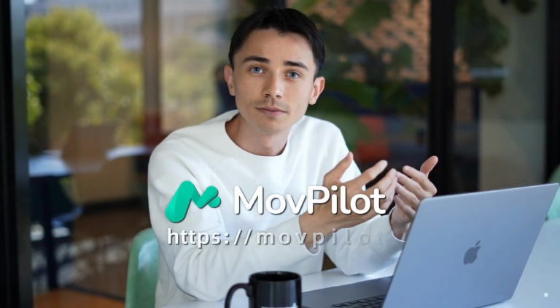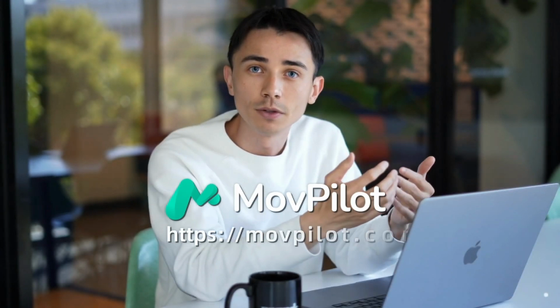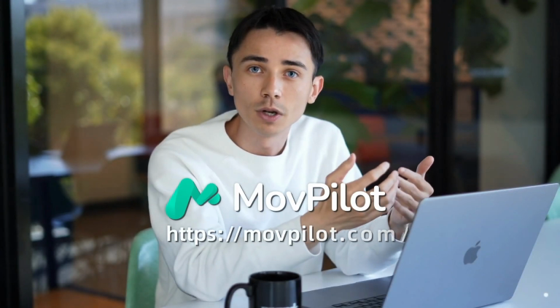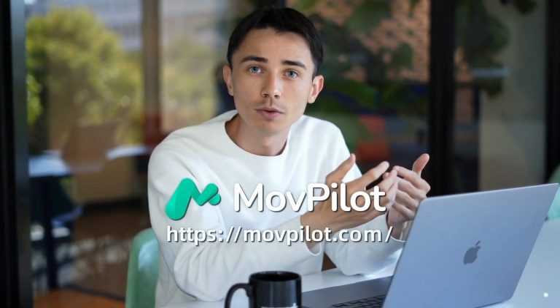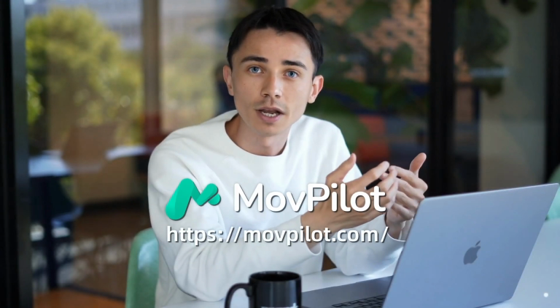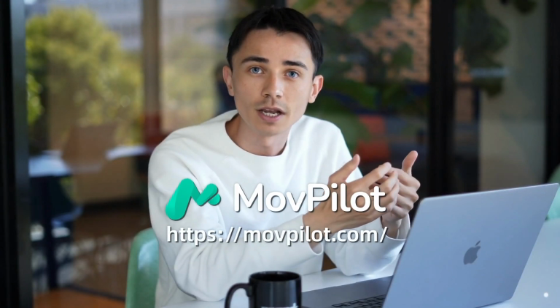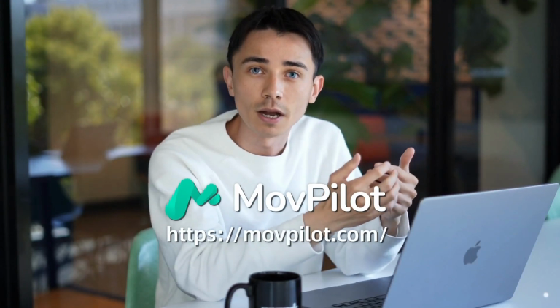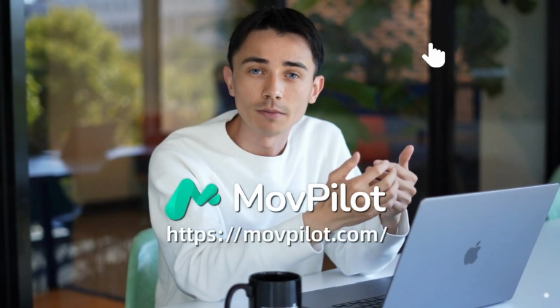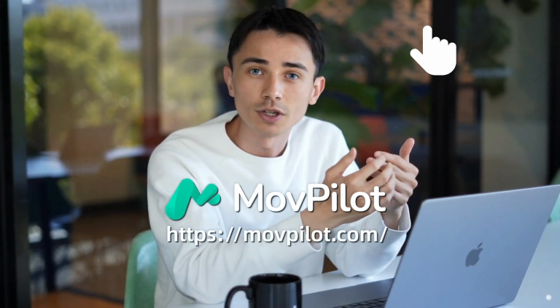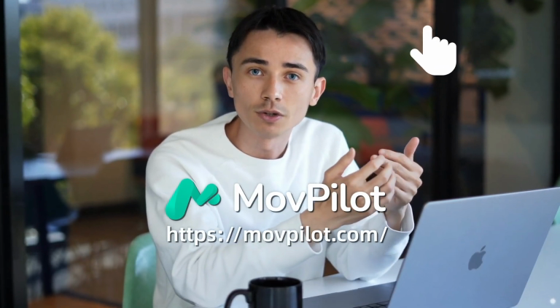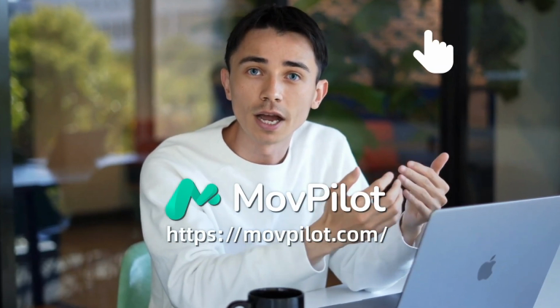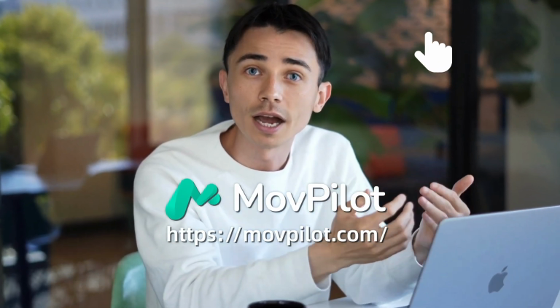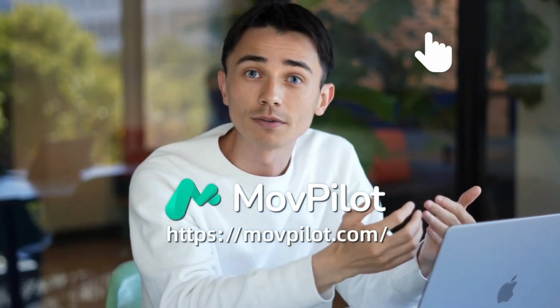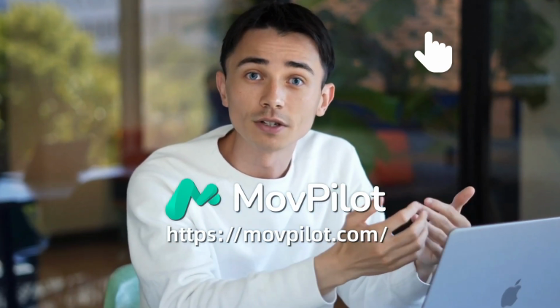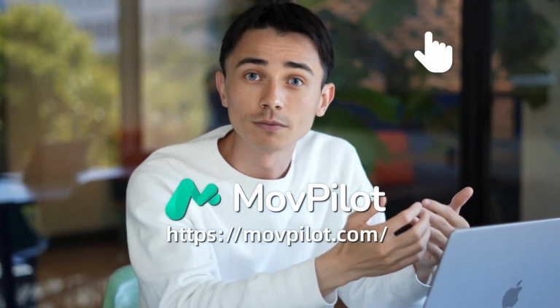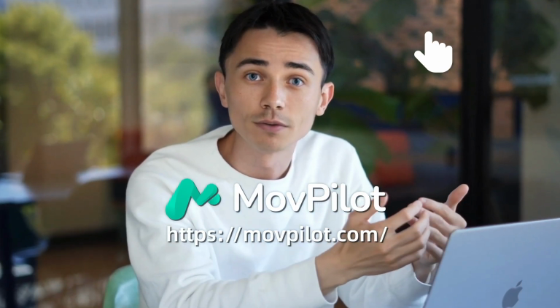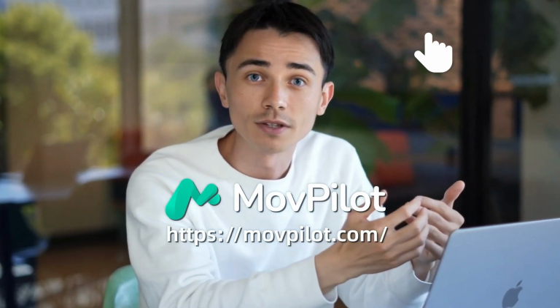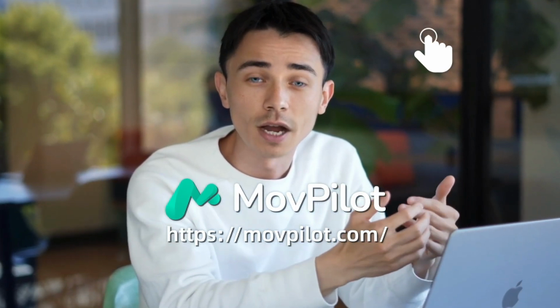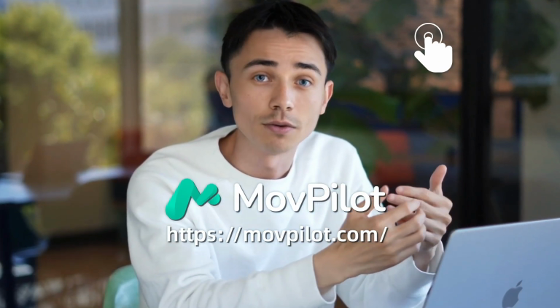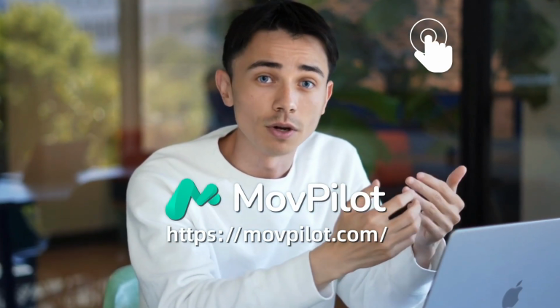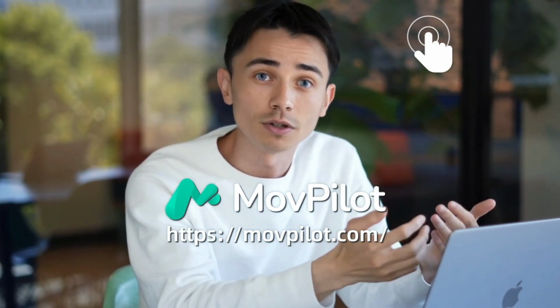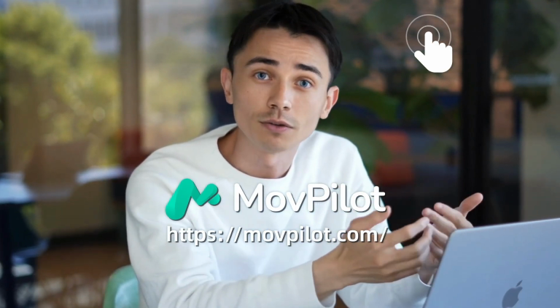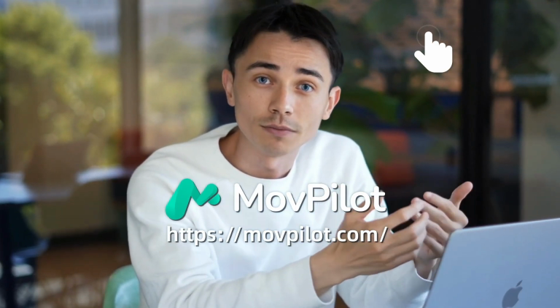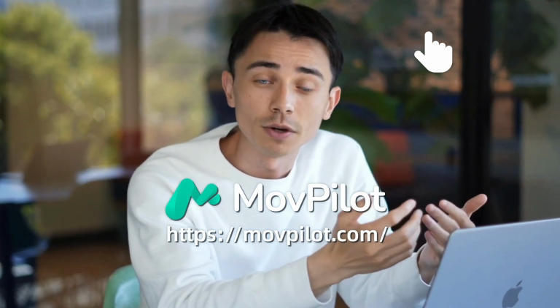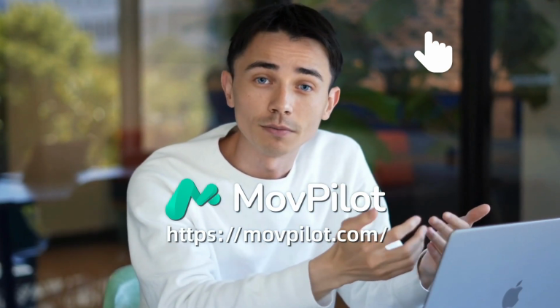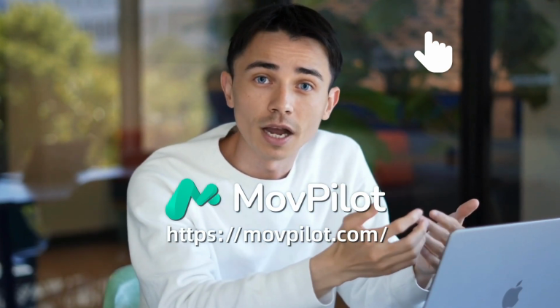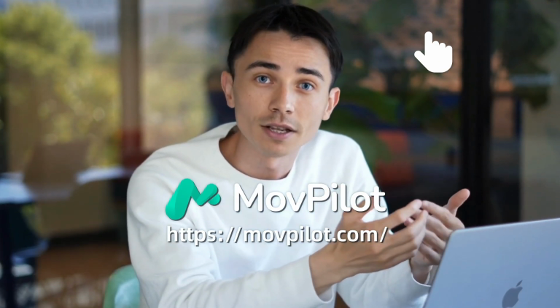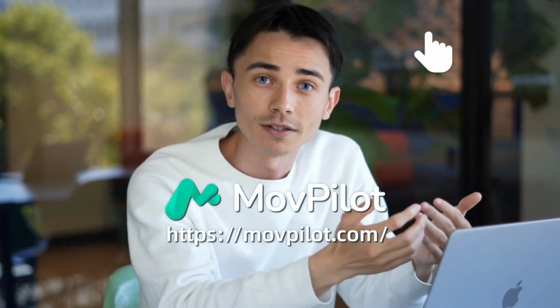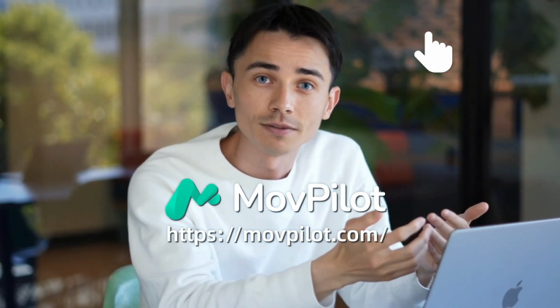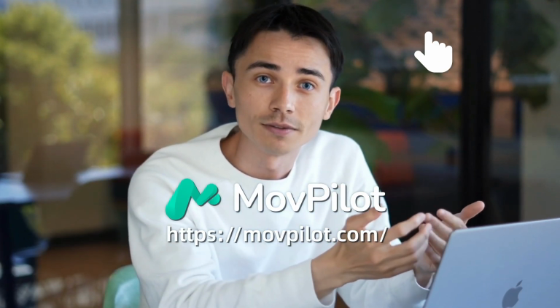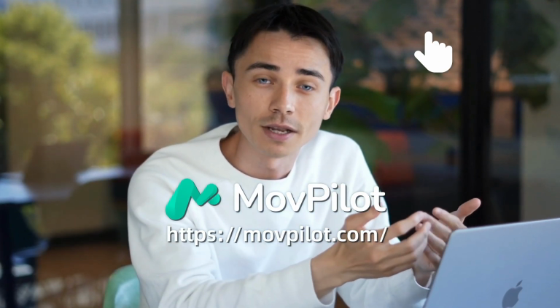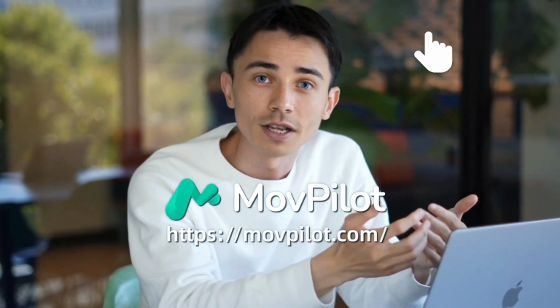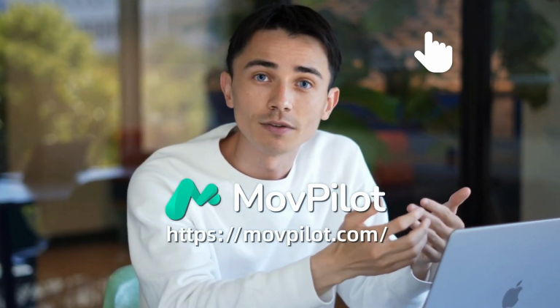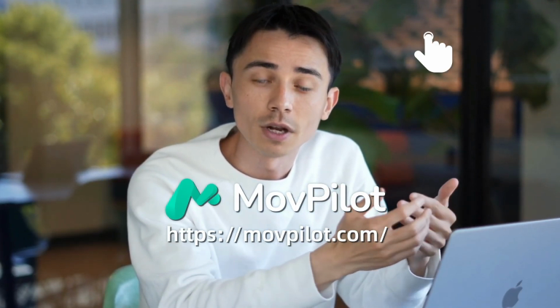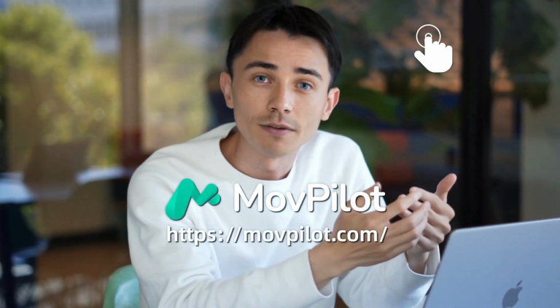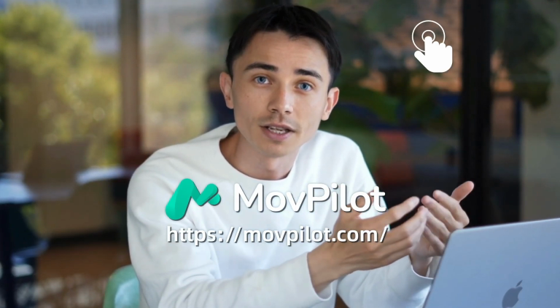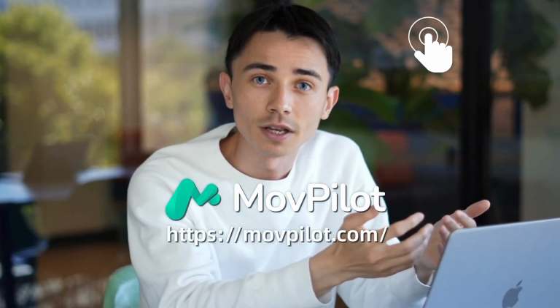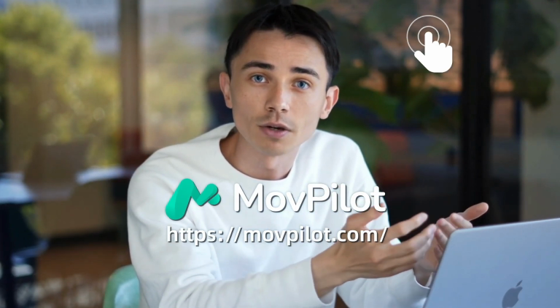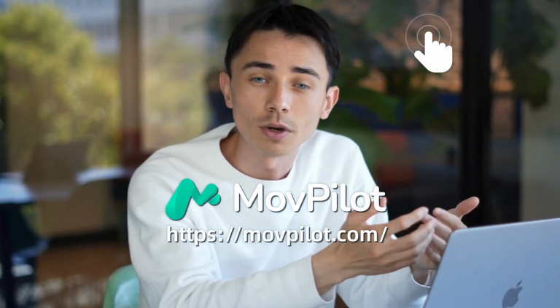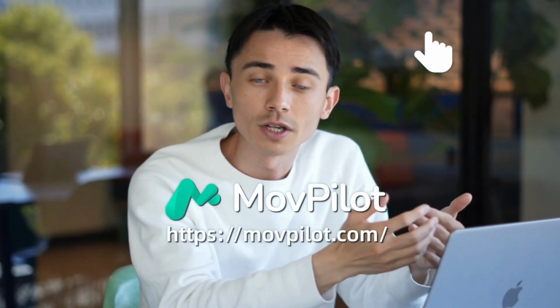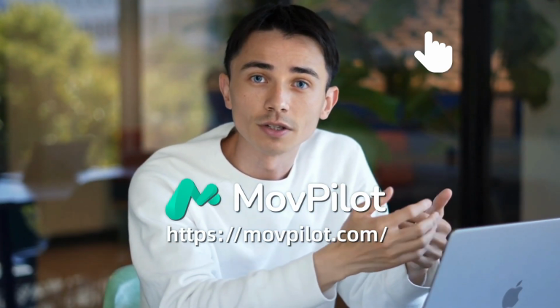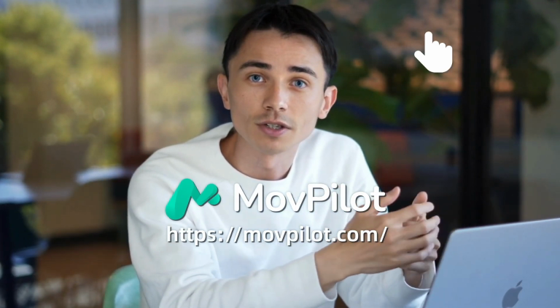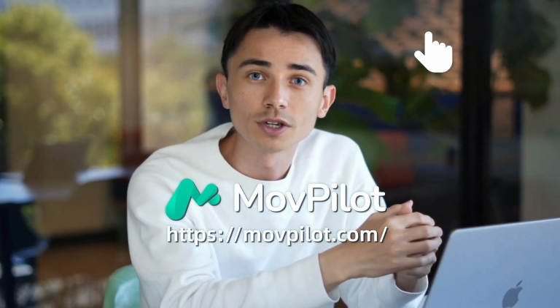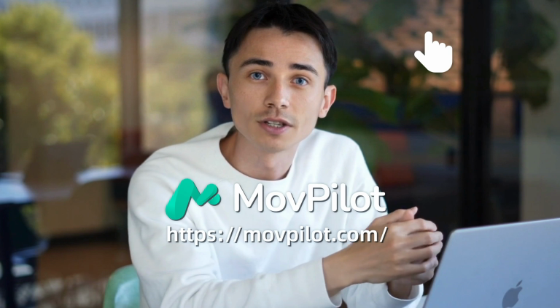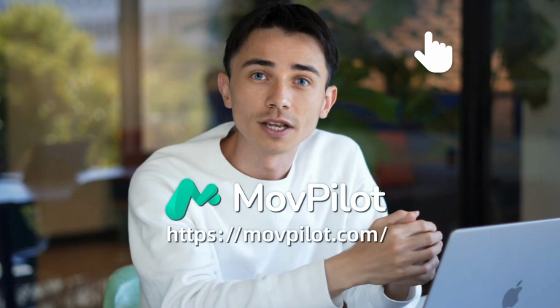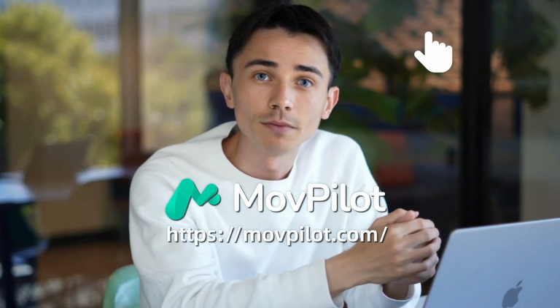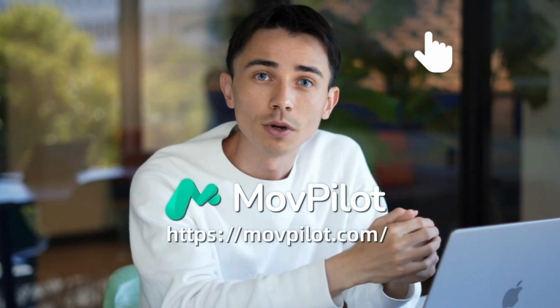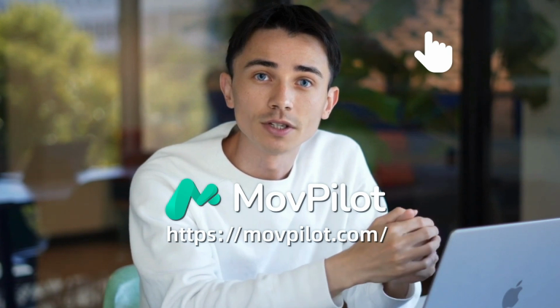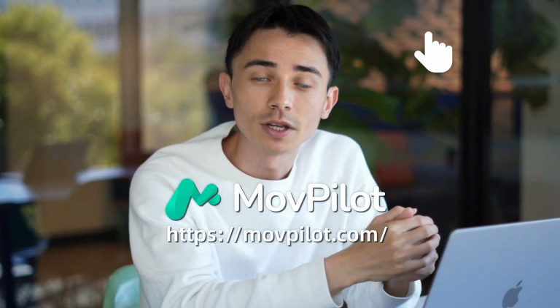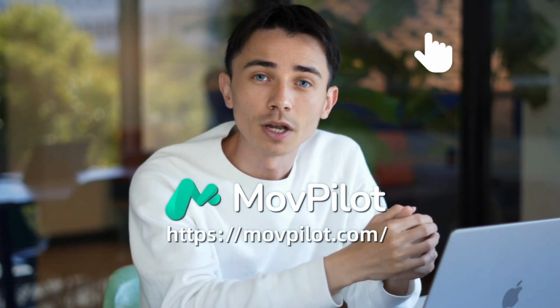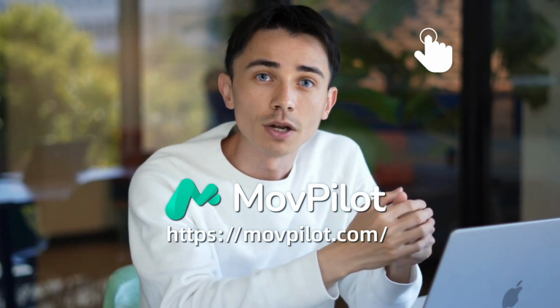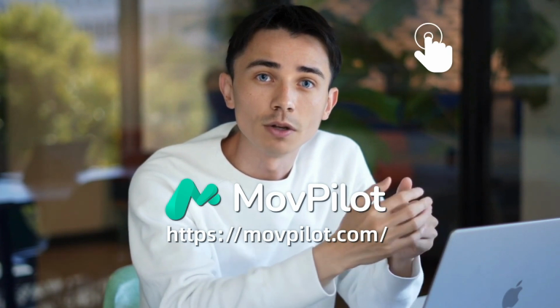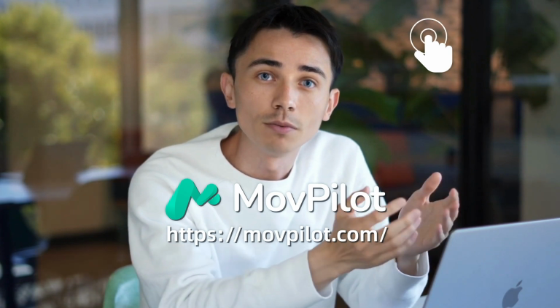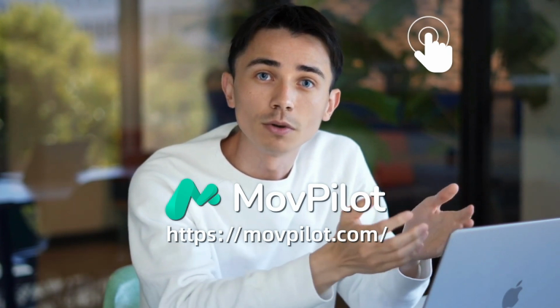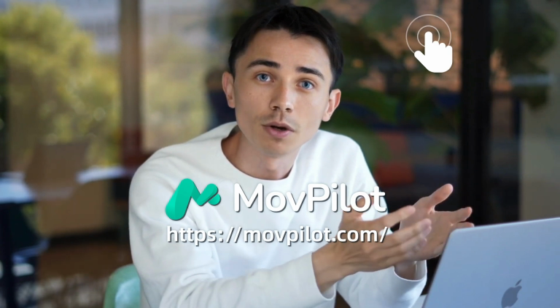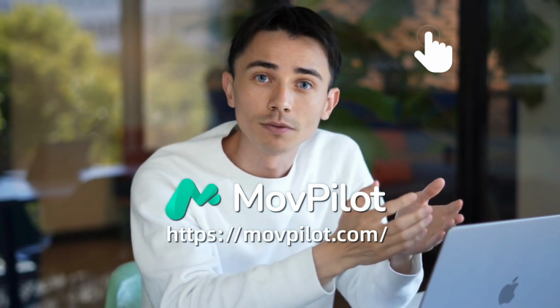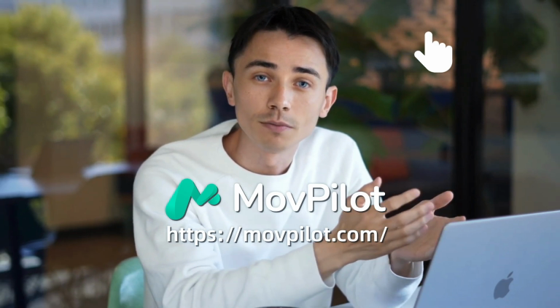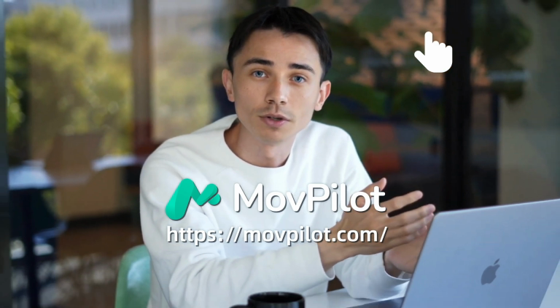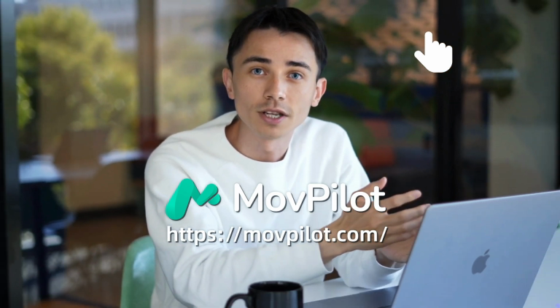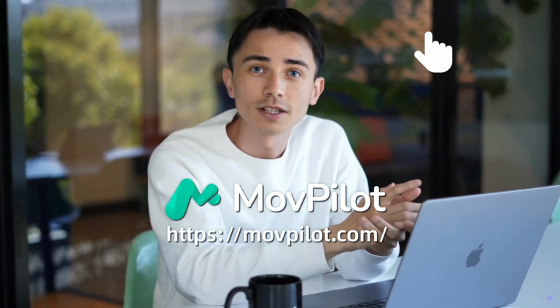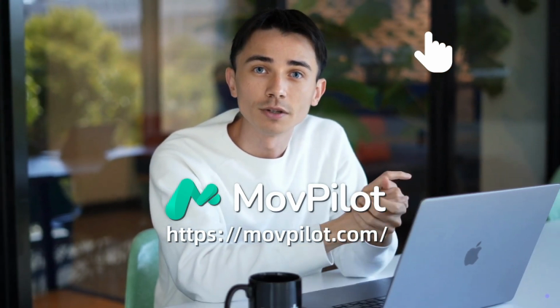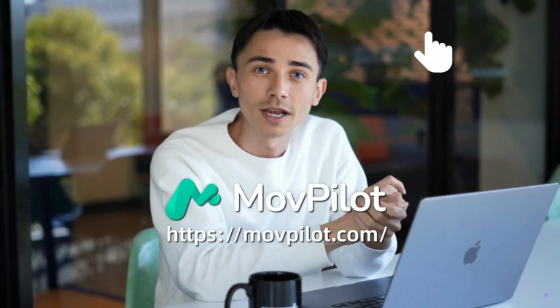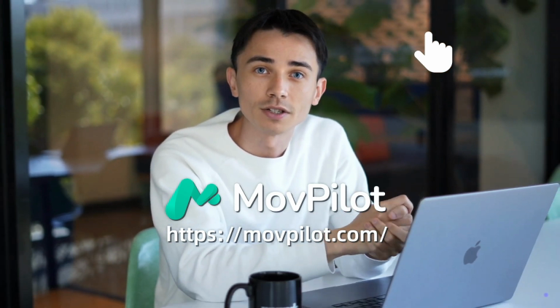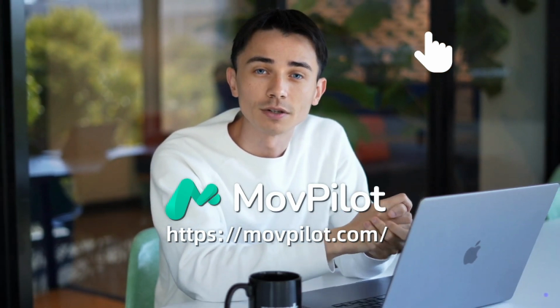Come and try out downloads with MovePilot. And if you have any other questions, just keep going to the article below for more detailed answers.